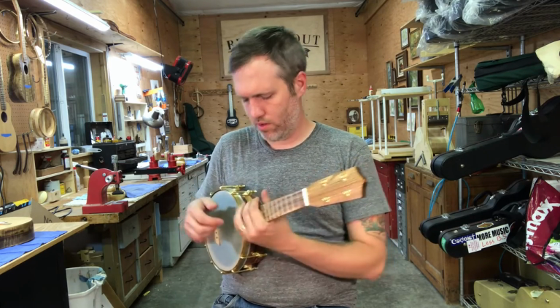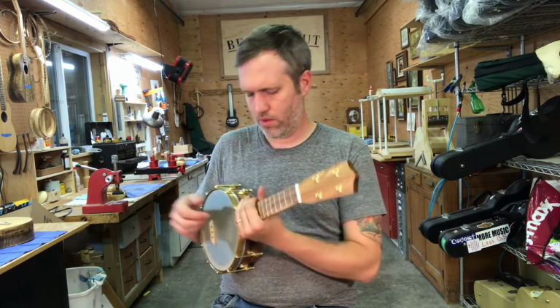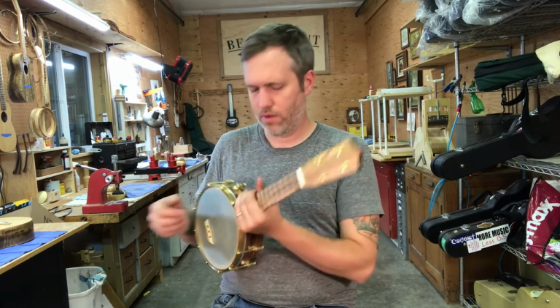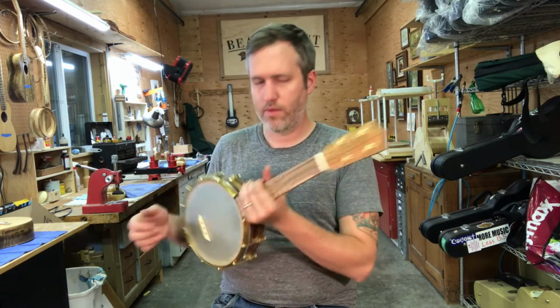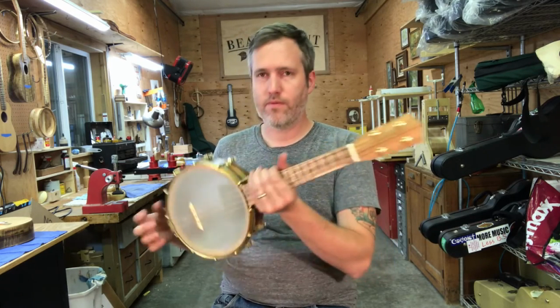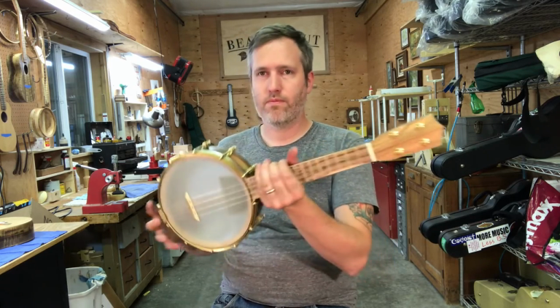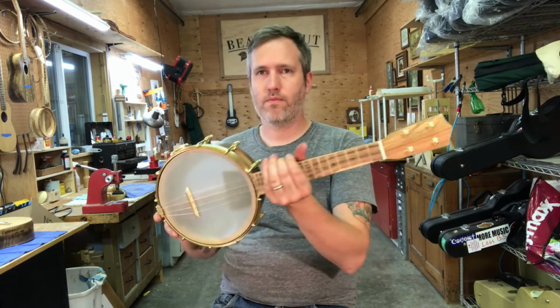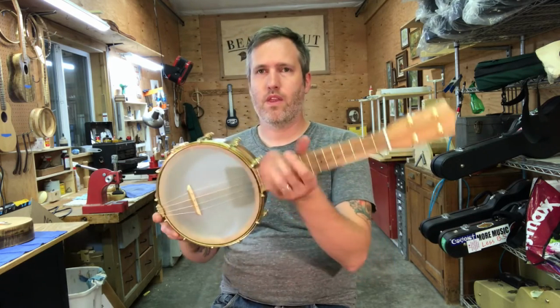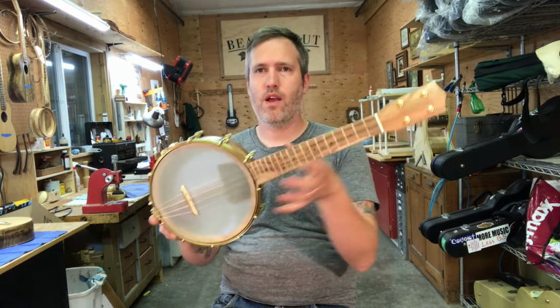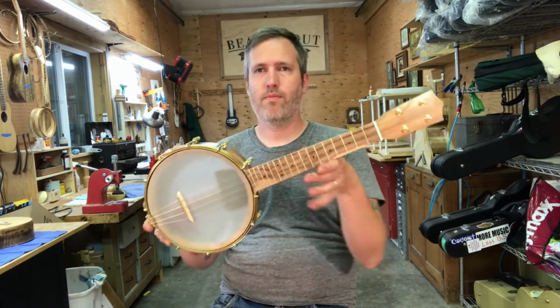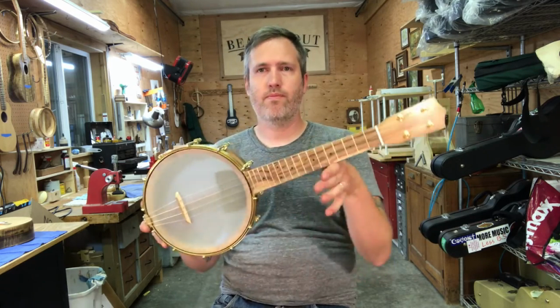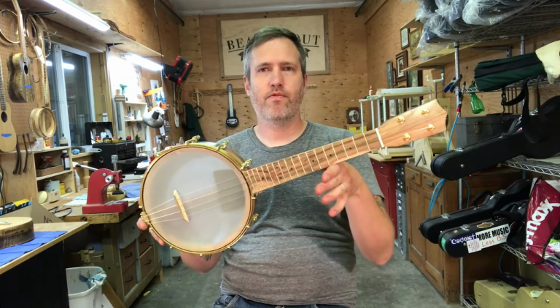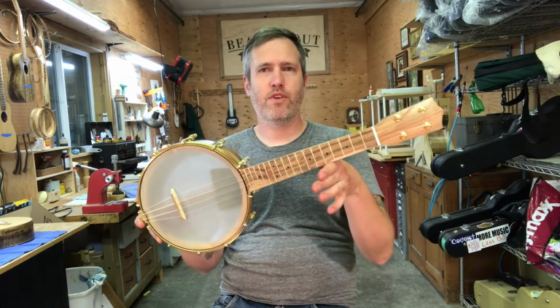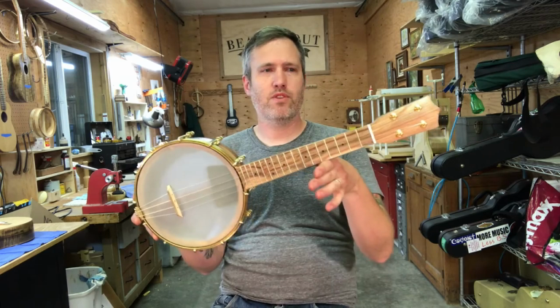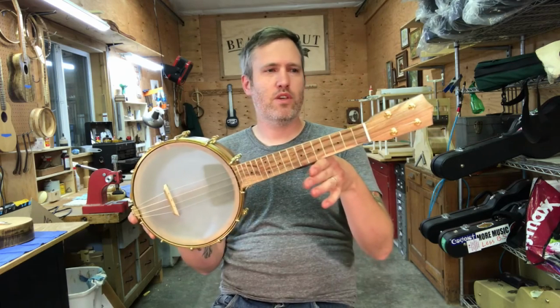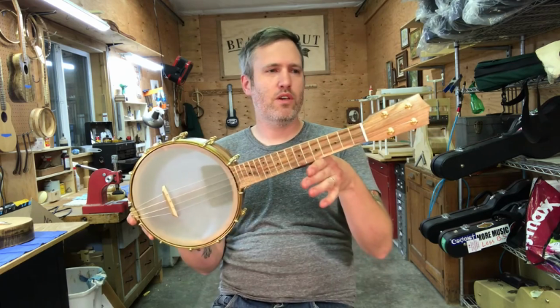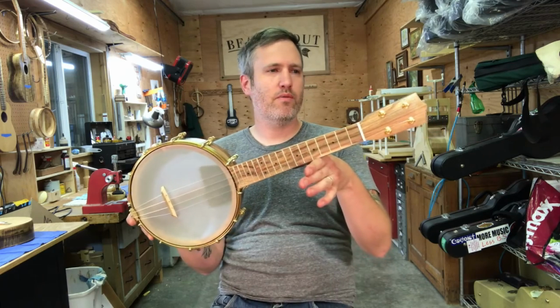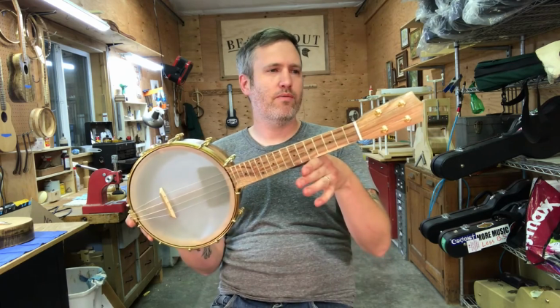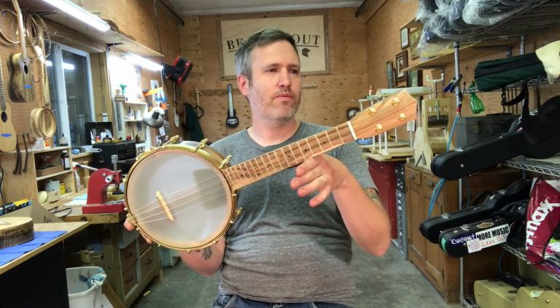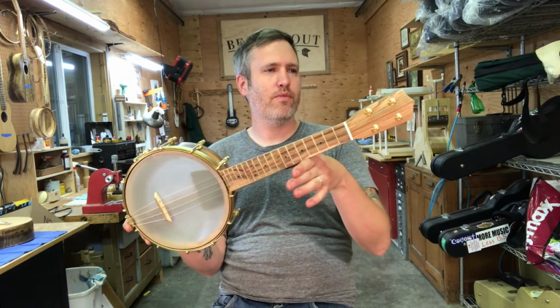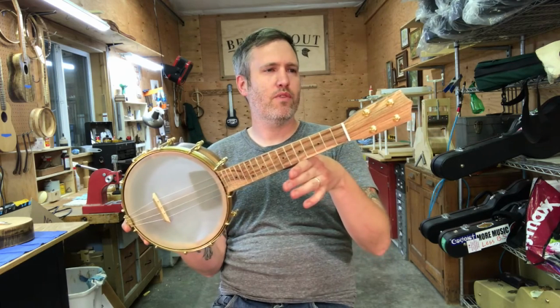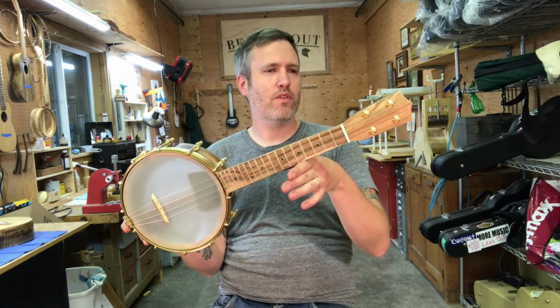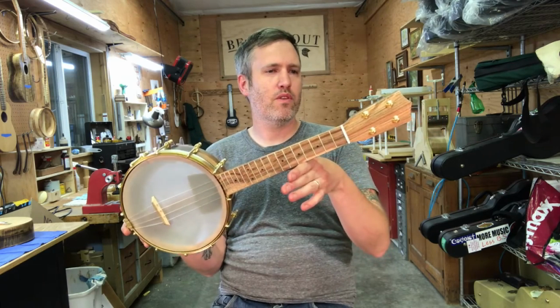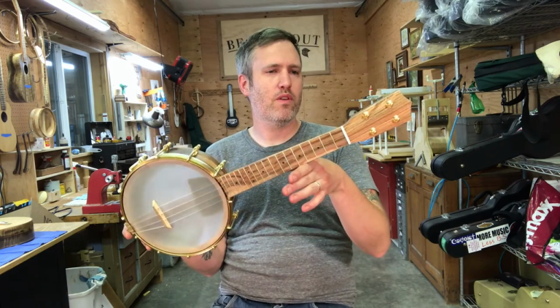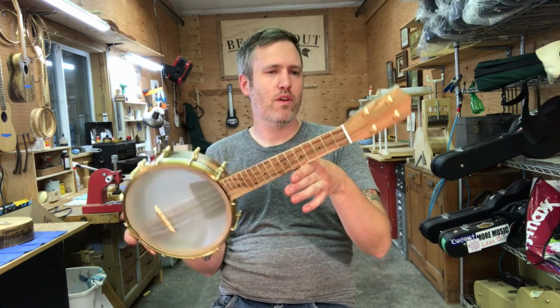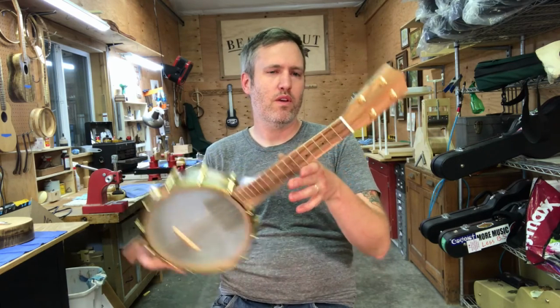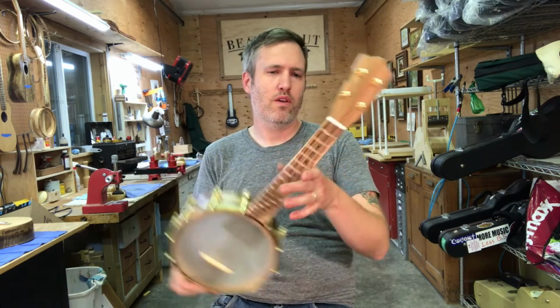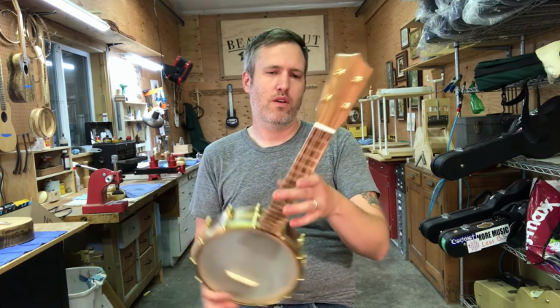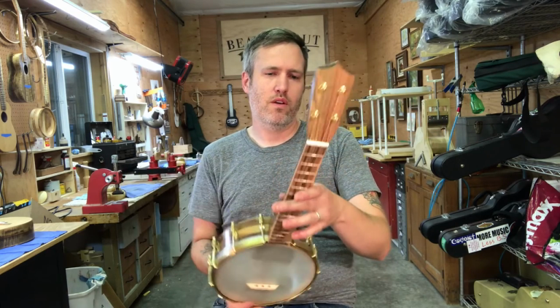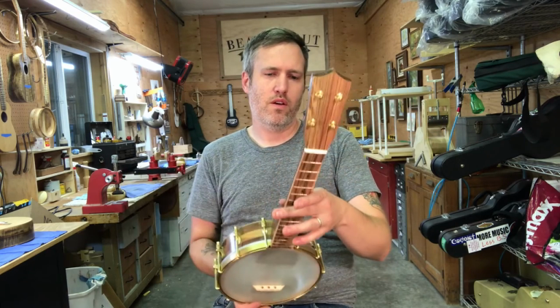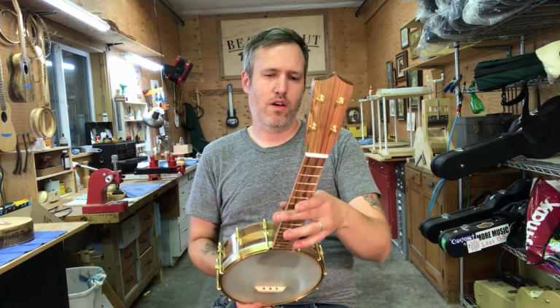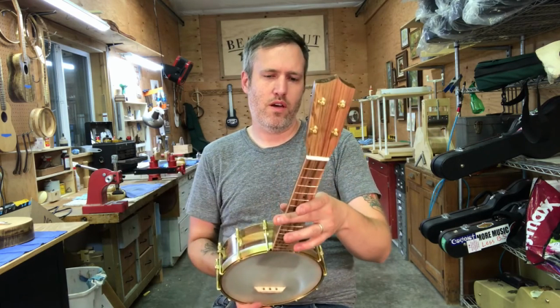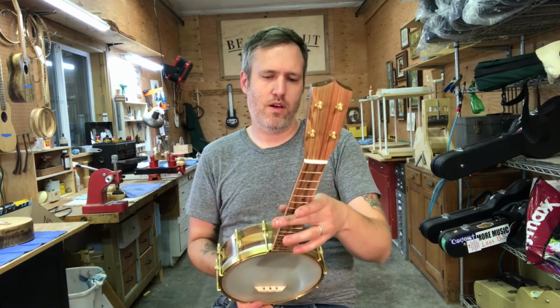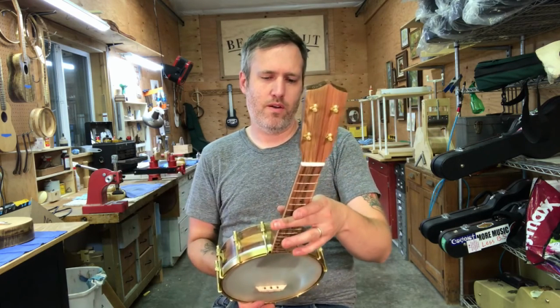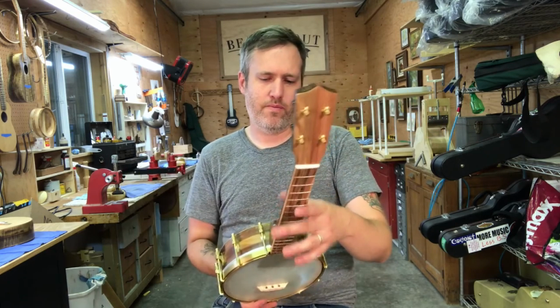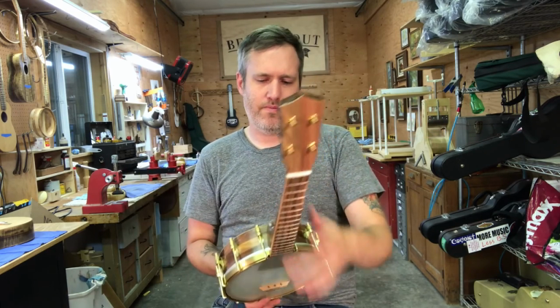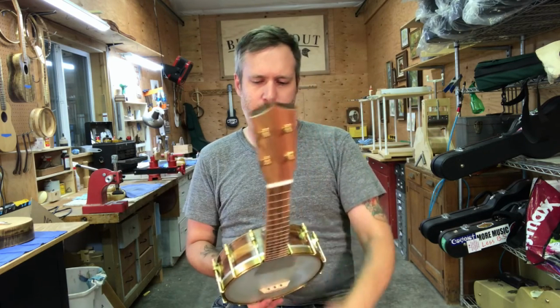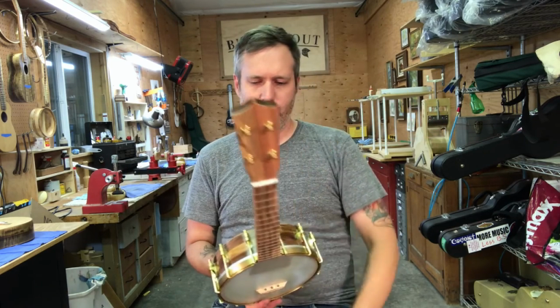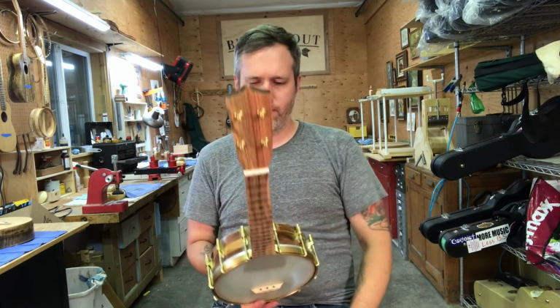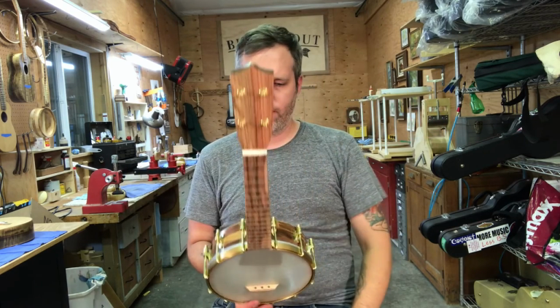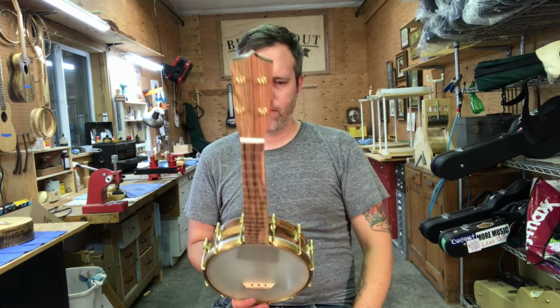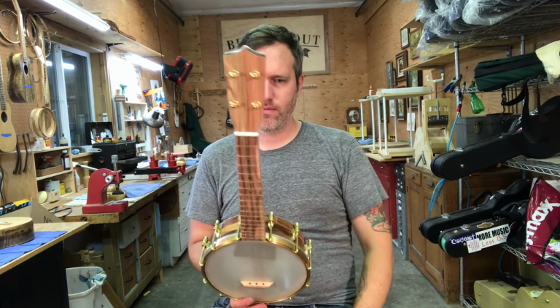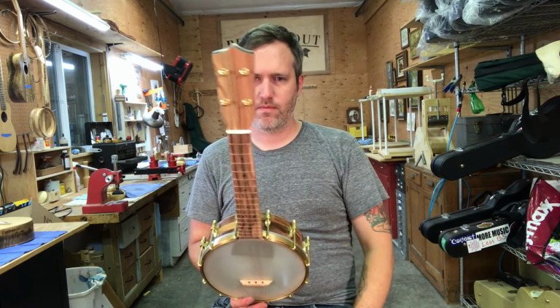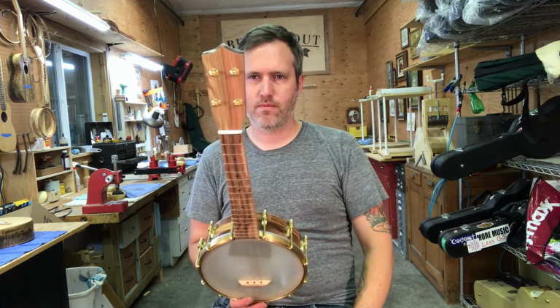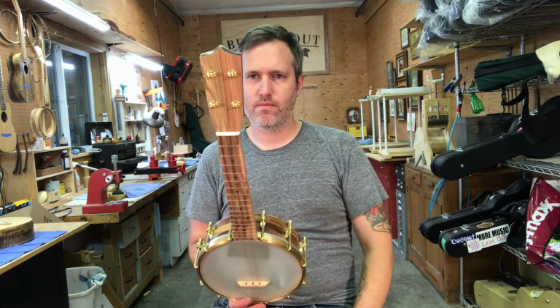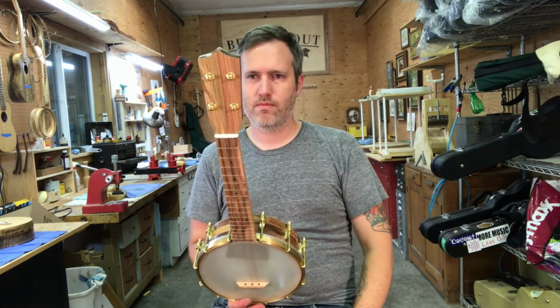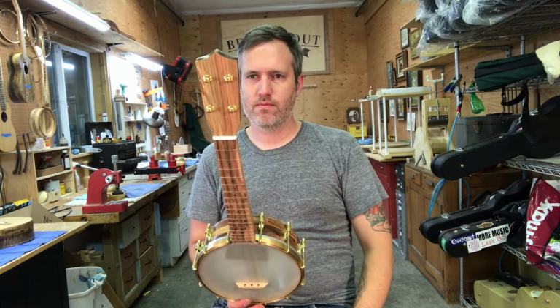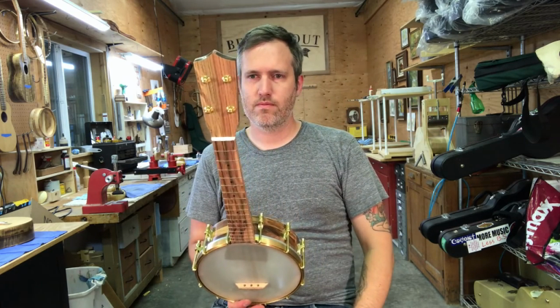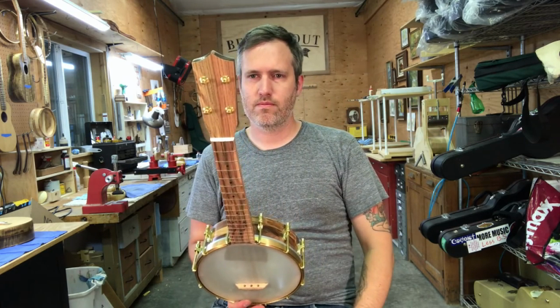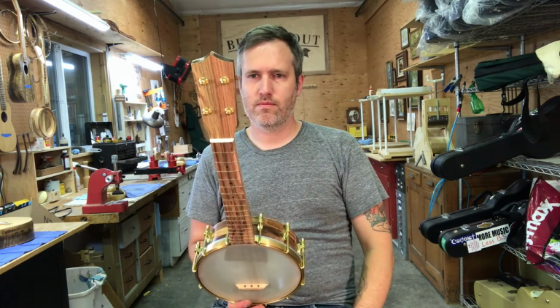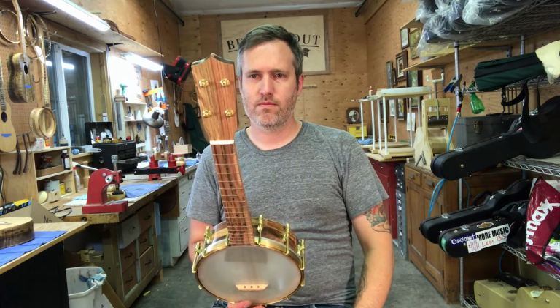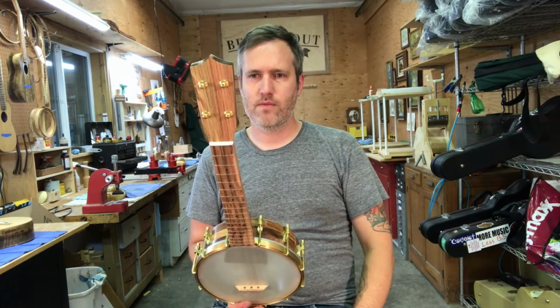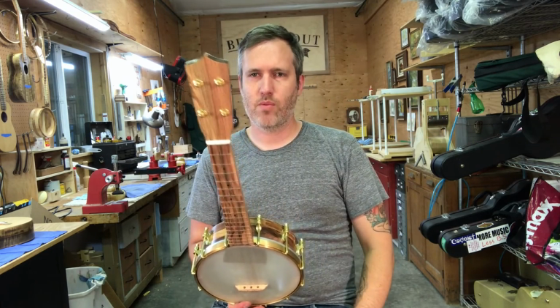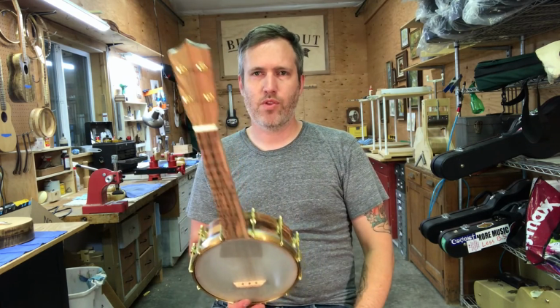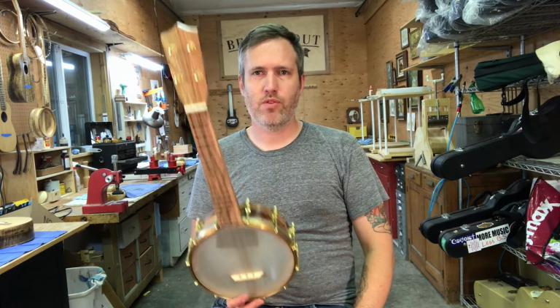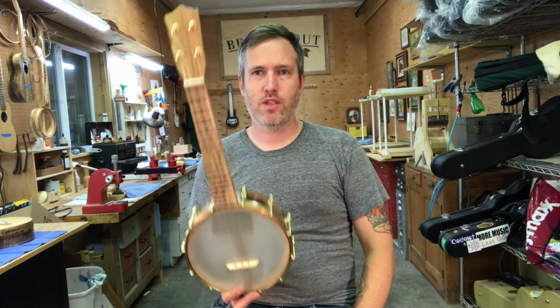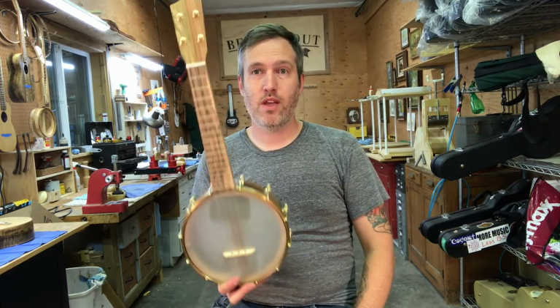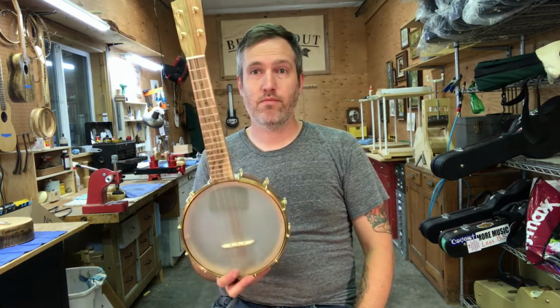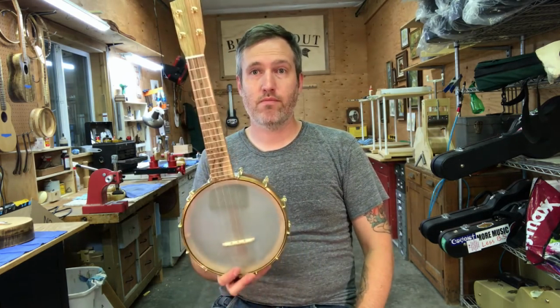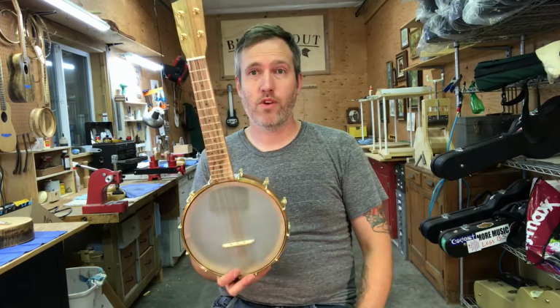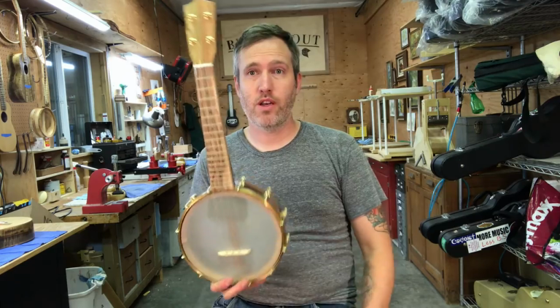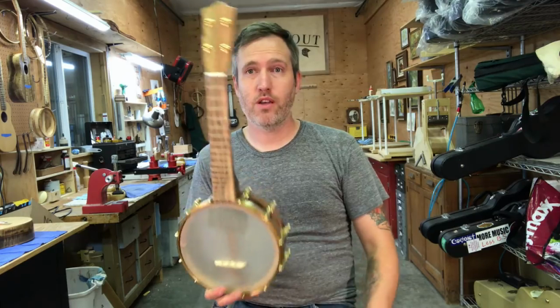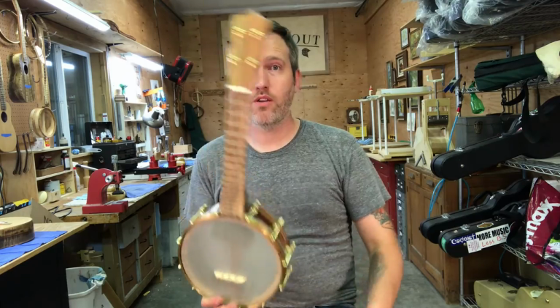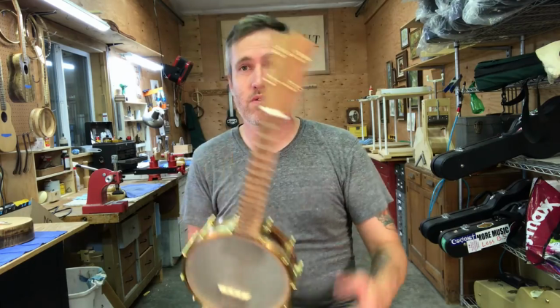Yeah, feels good. Number 310 ready to go.